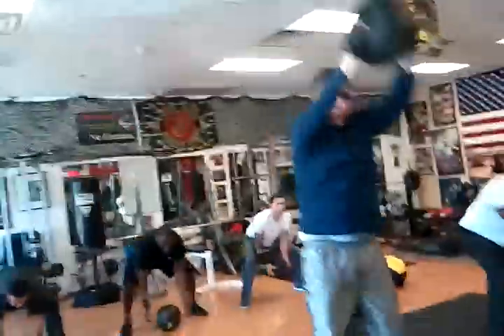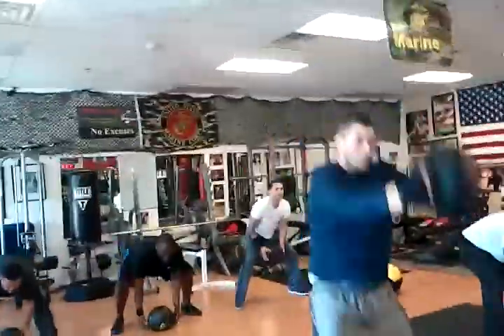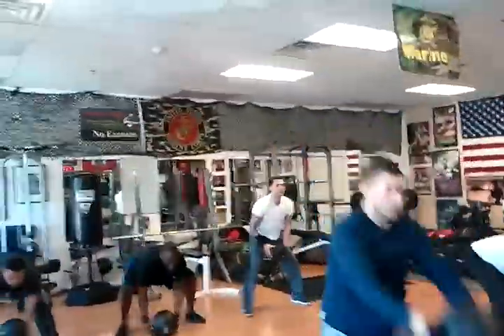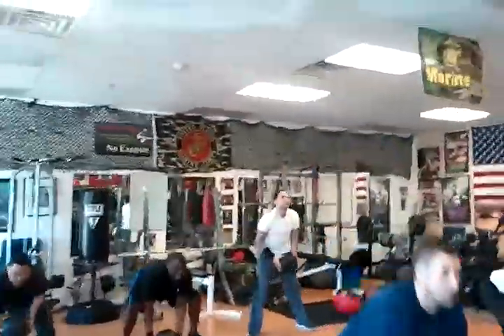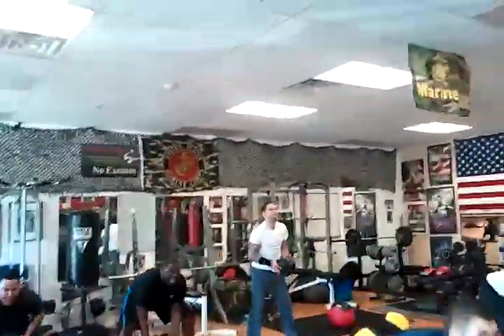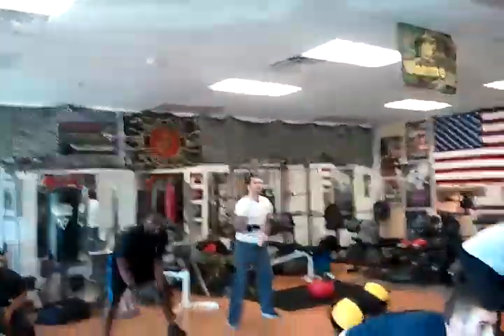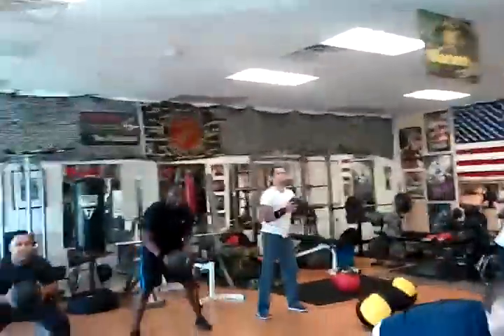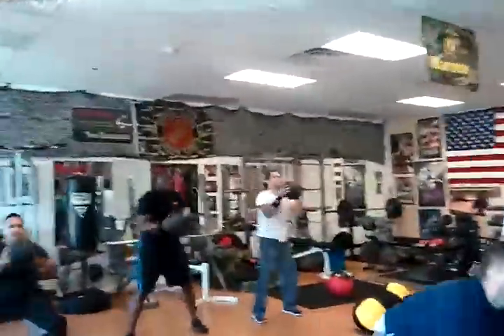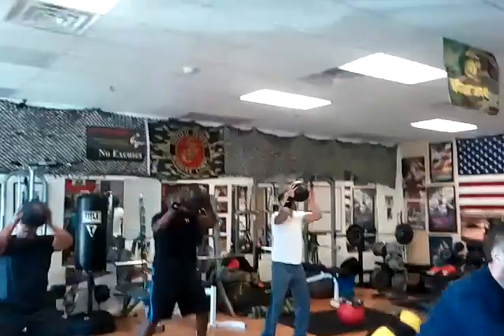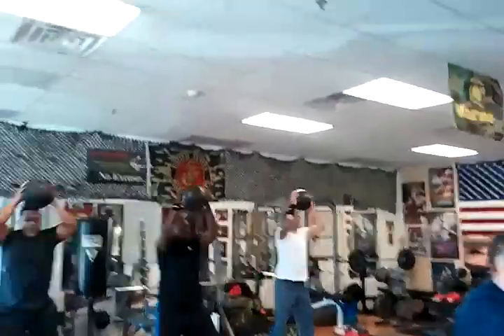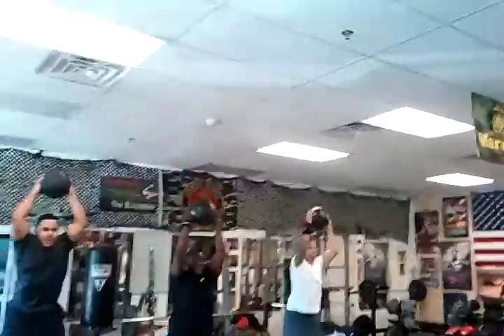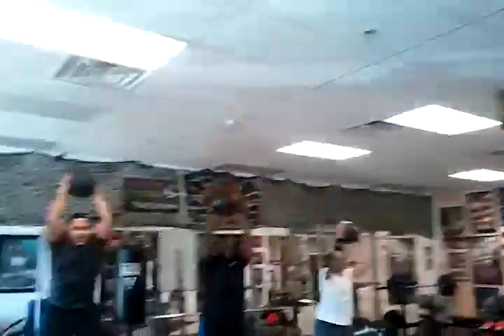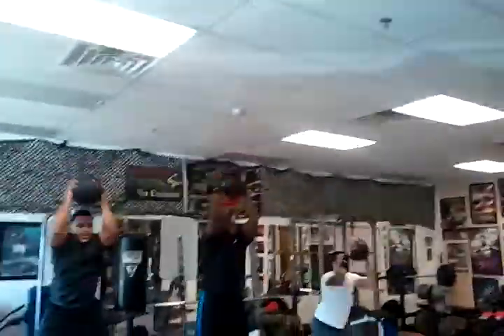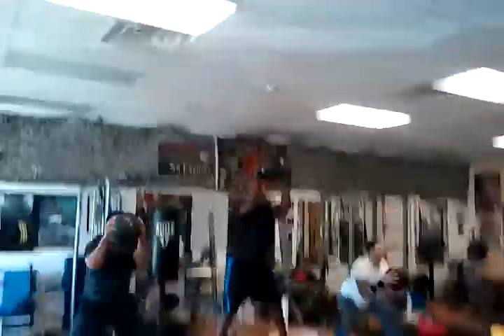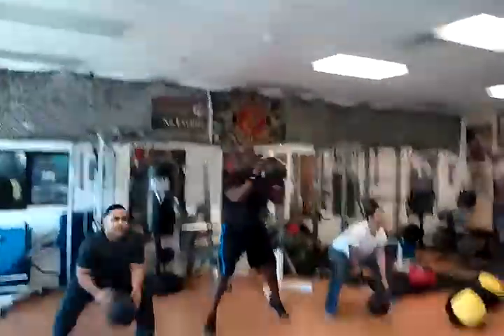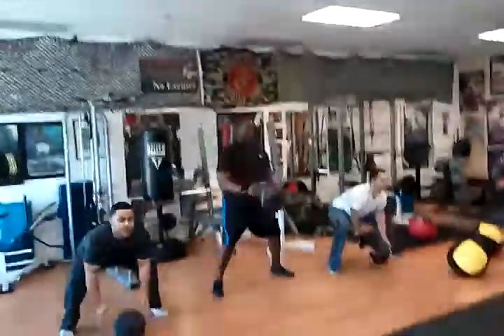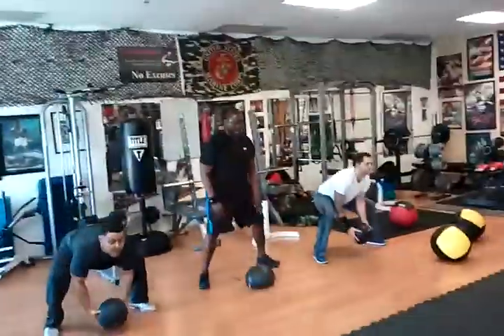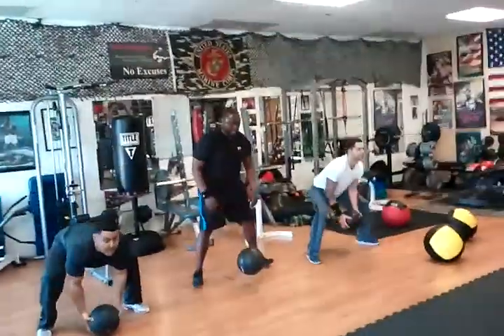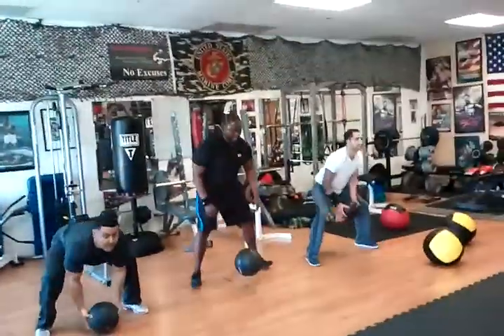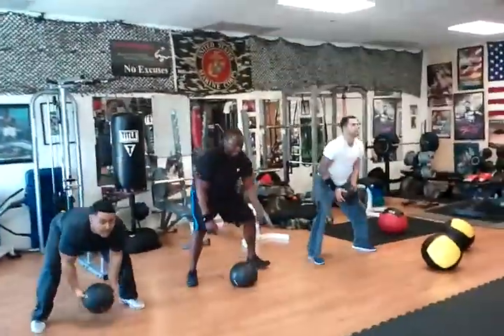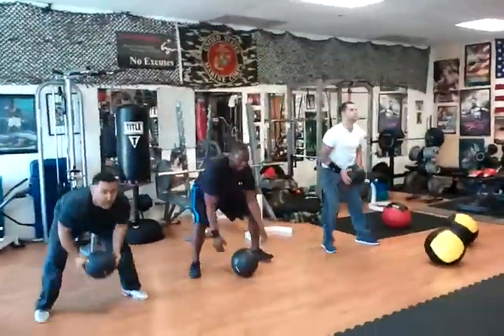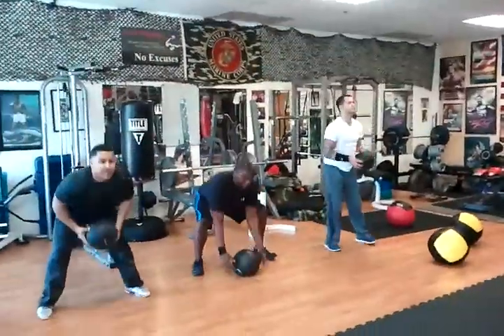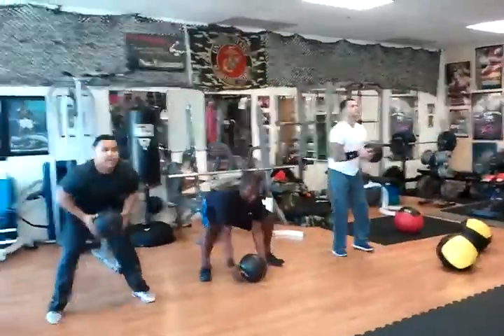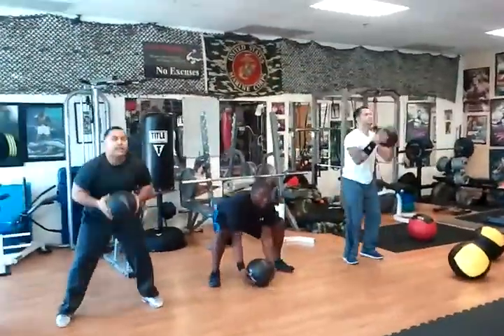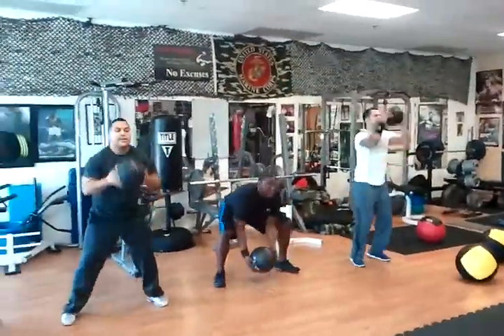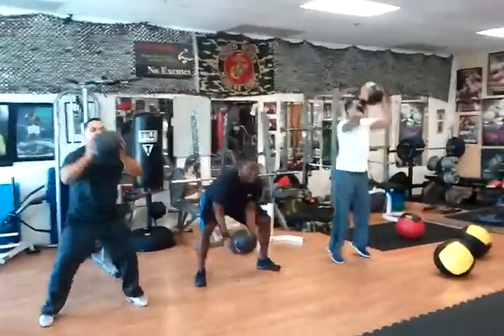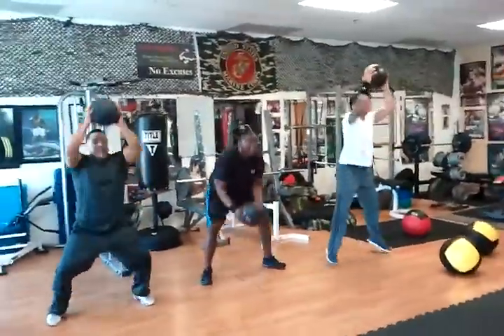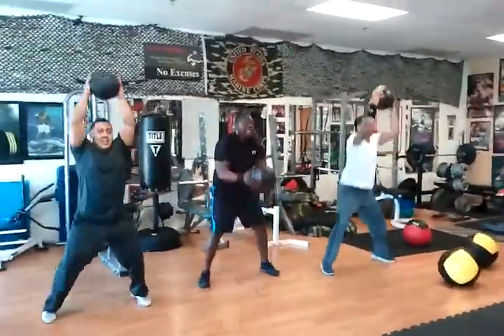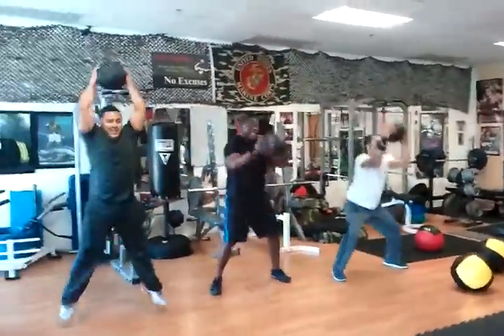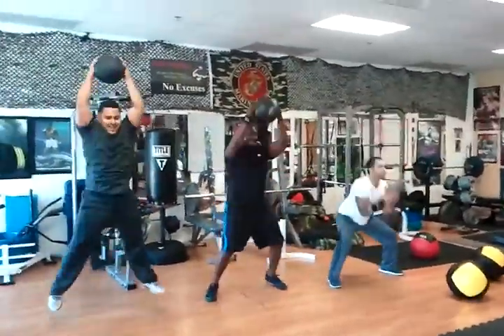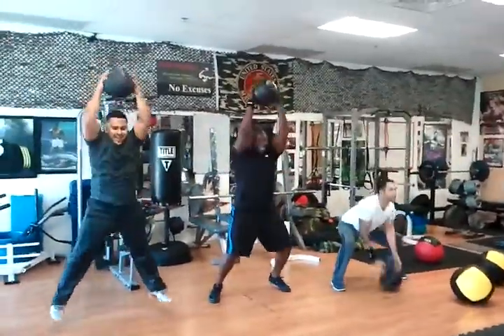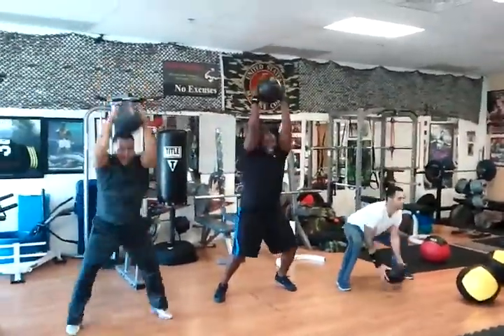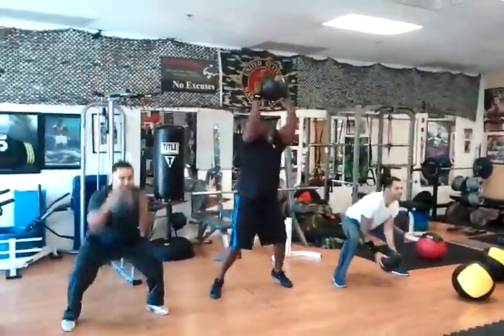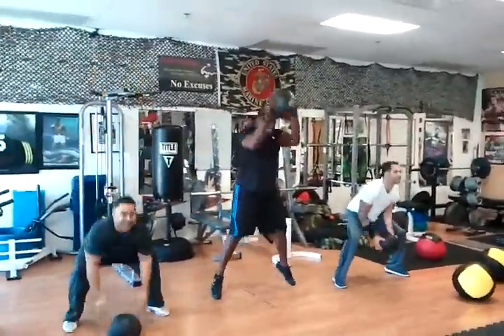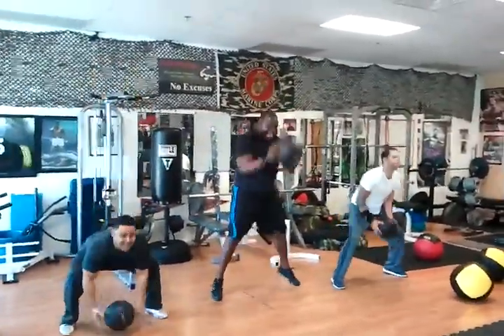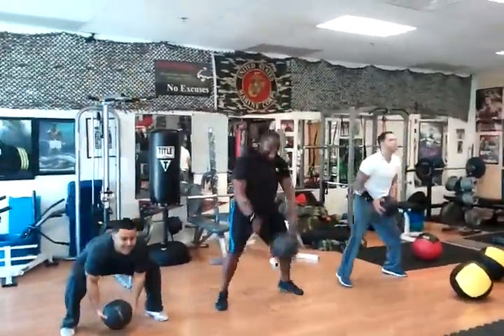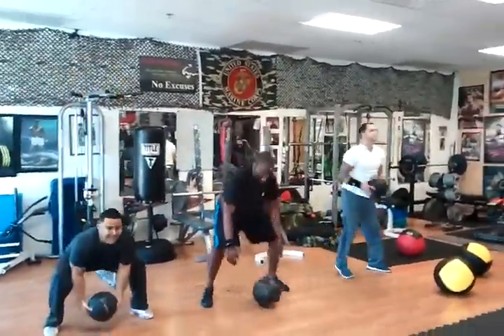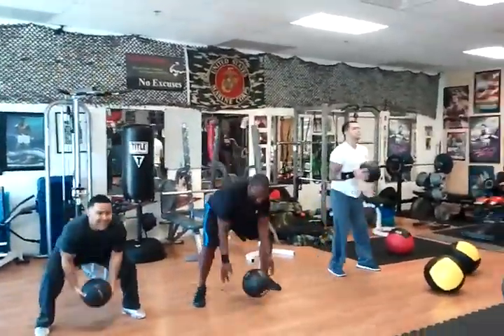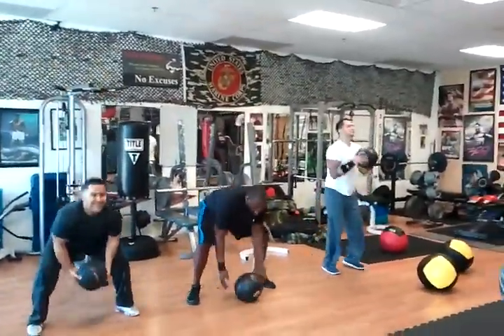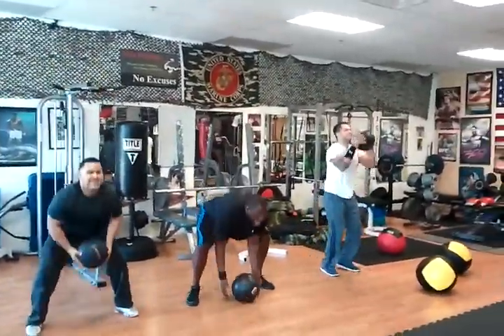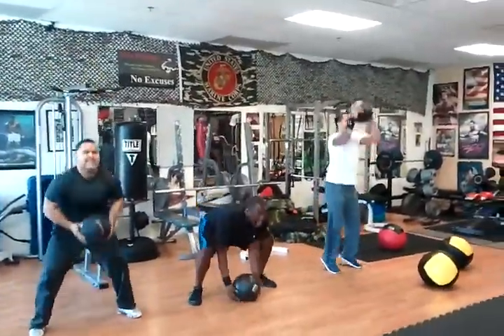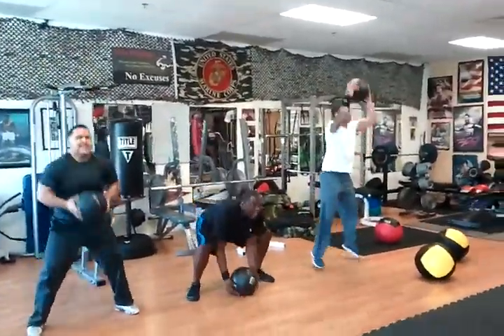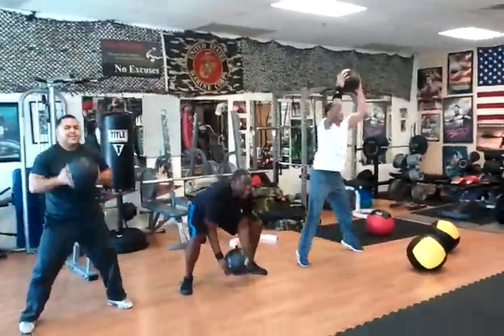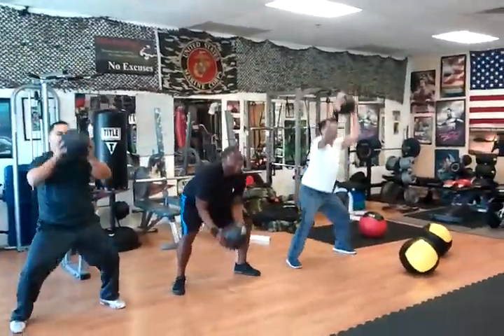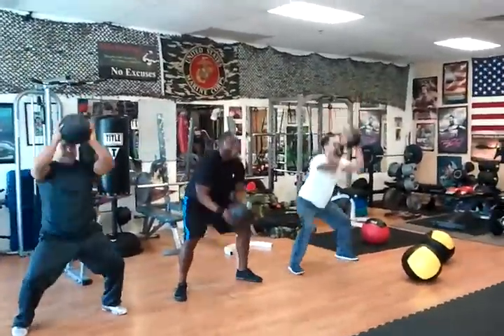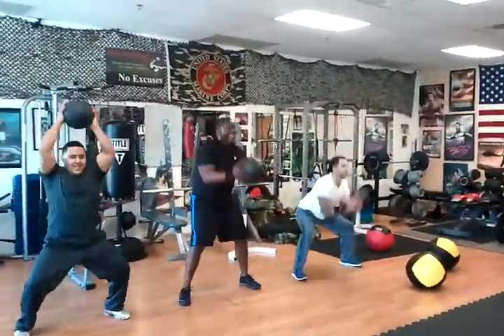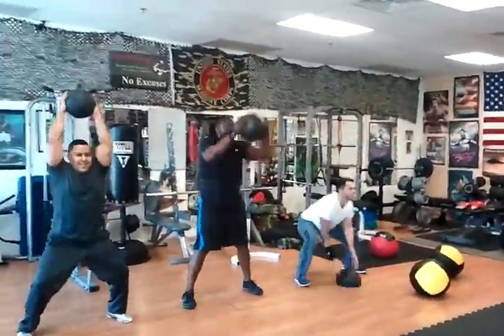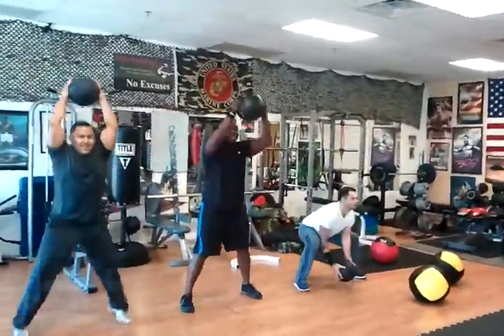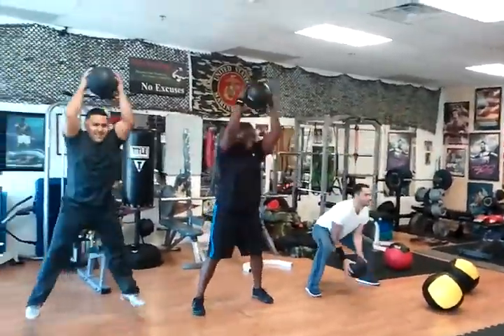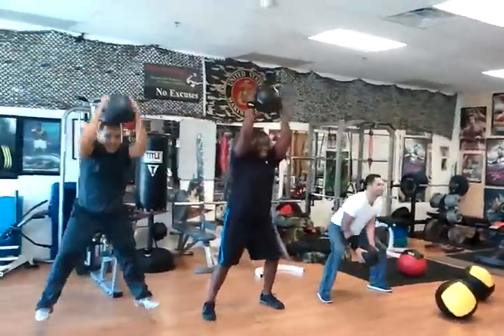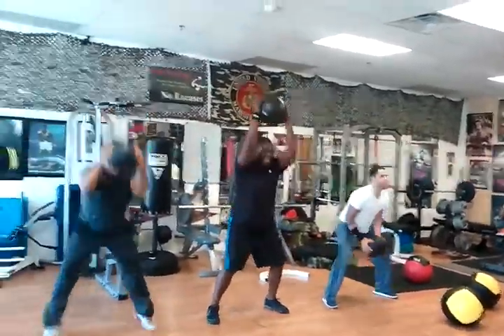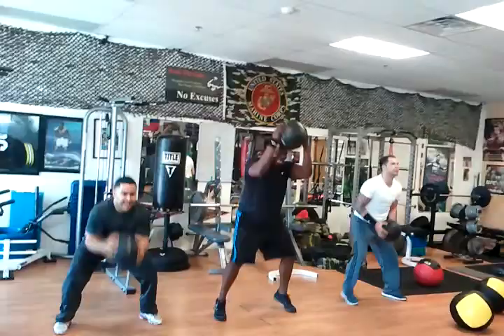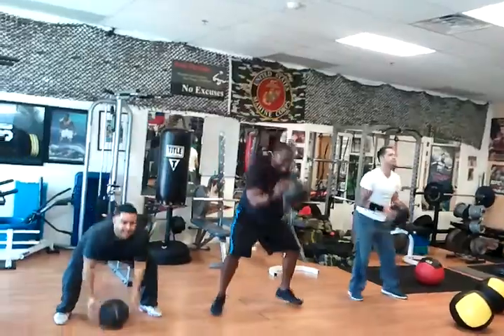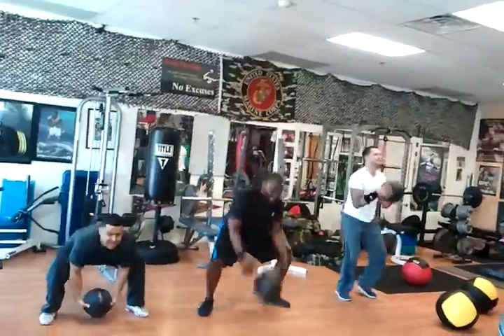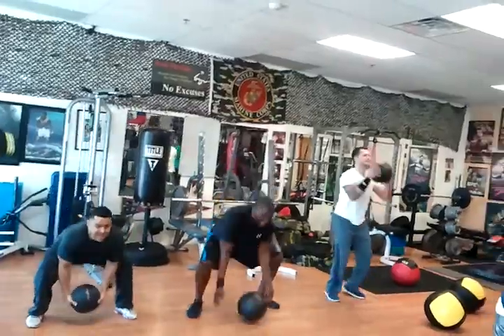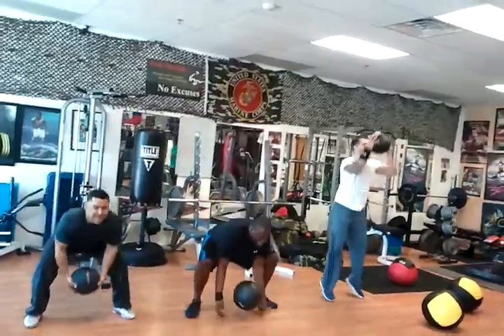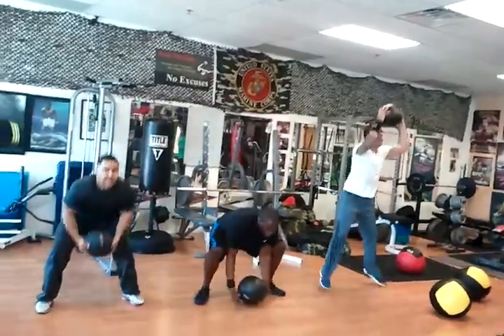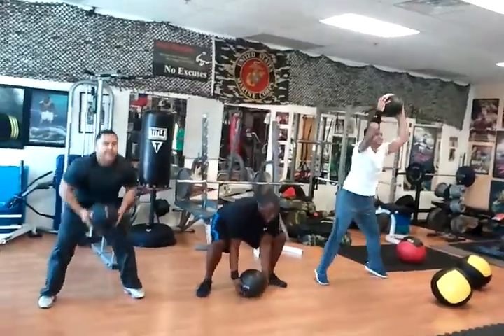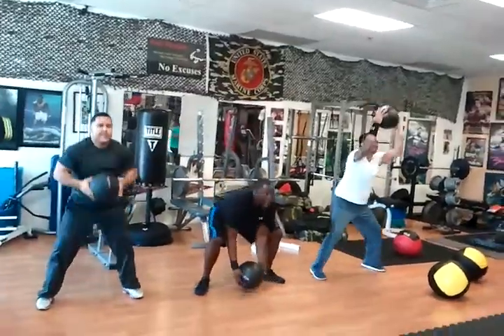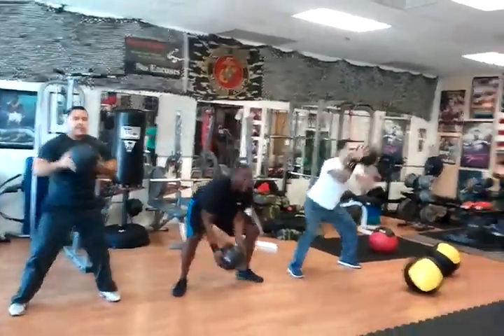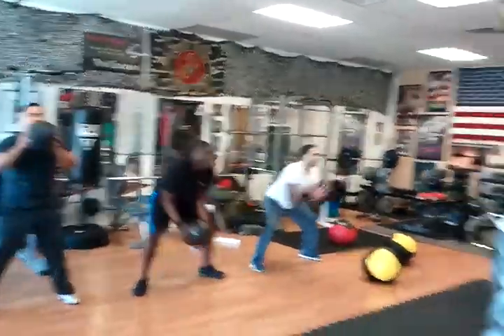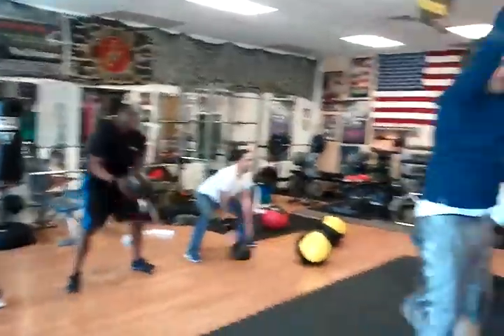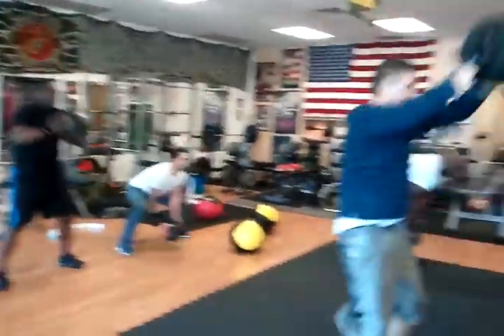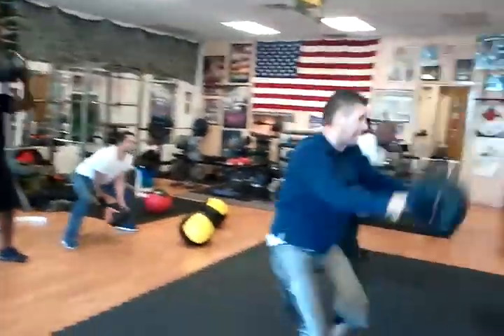Back straight on those slams. Drop into a squat with it, right to the next one. Drop into a squat — it should be catching on a bounce. Dropping with it, chaining them together.